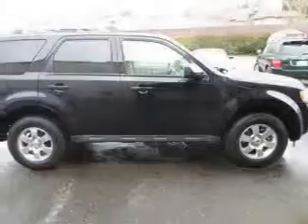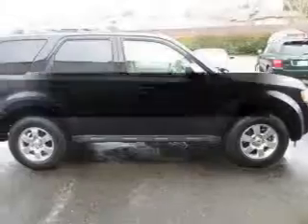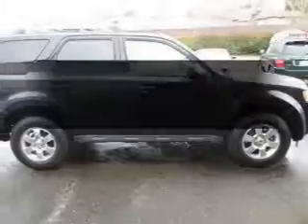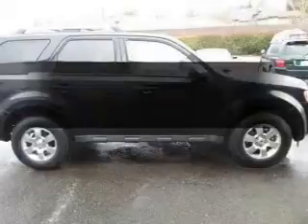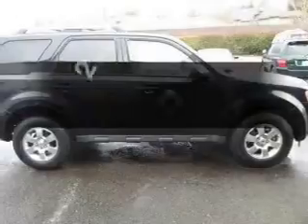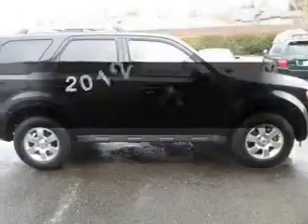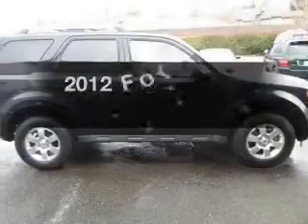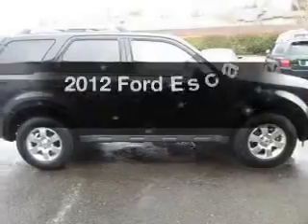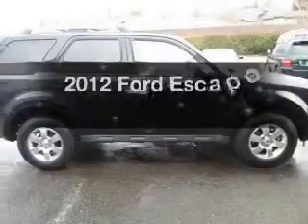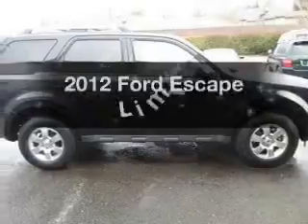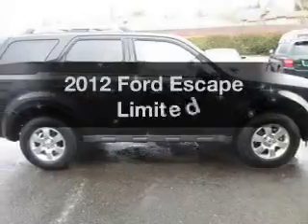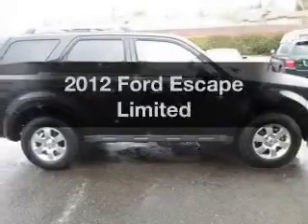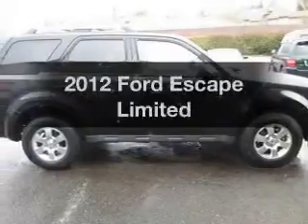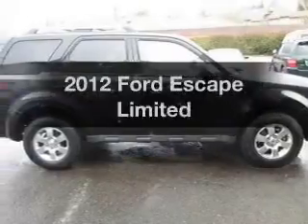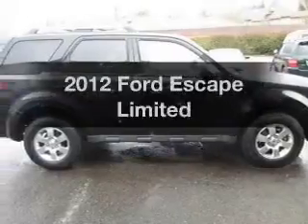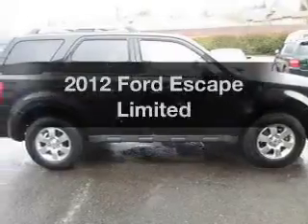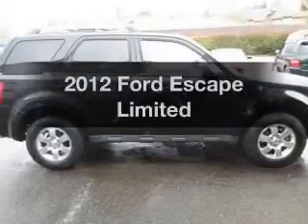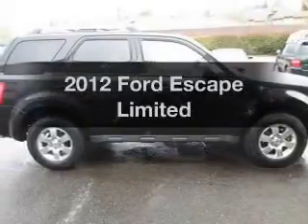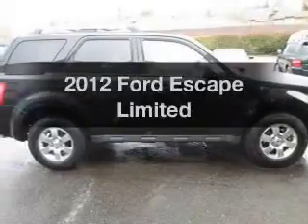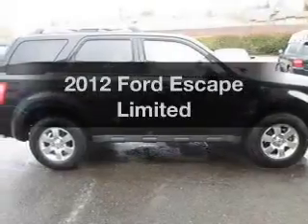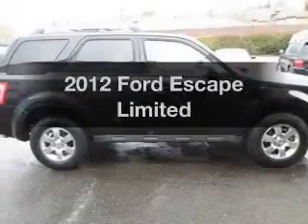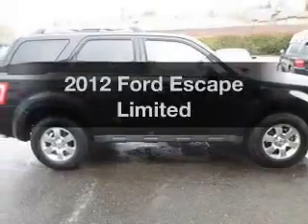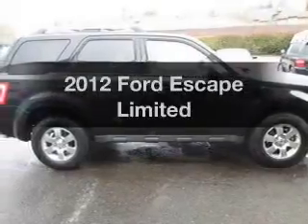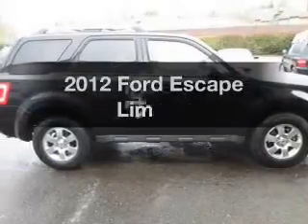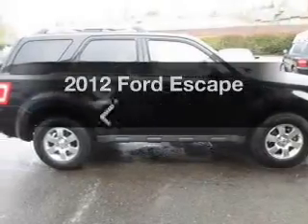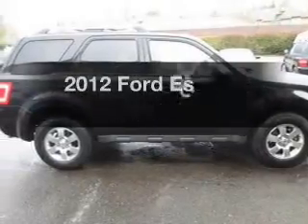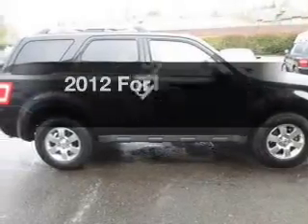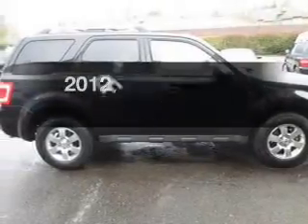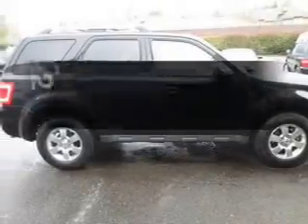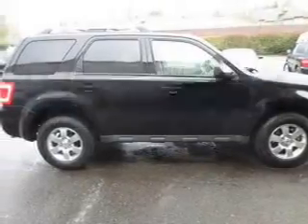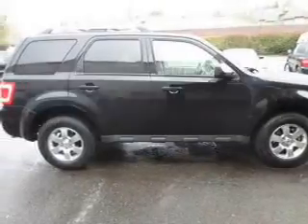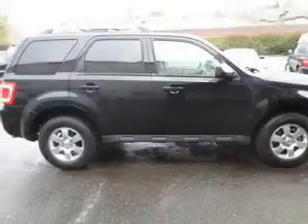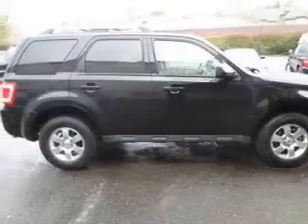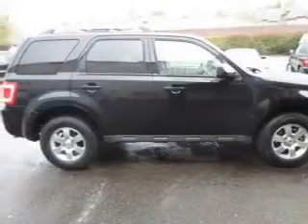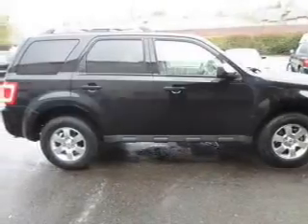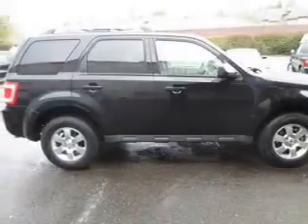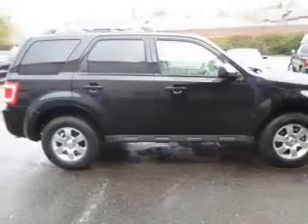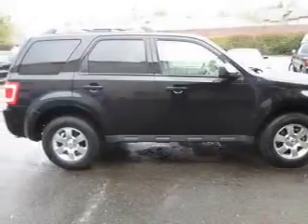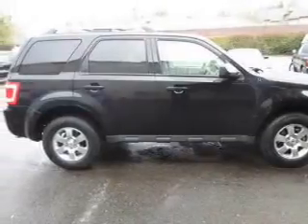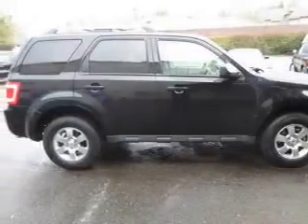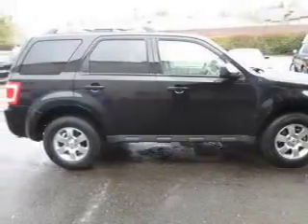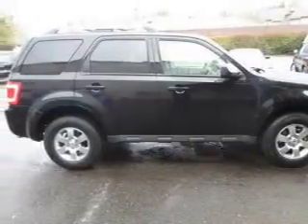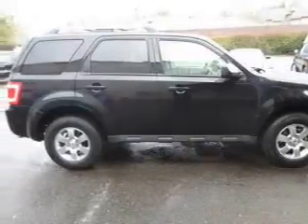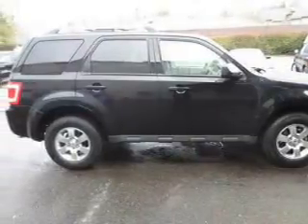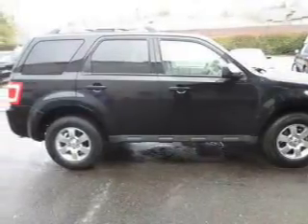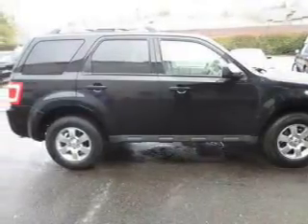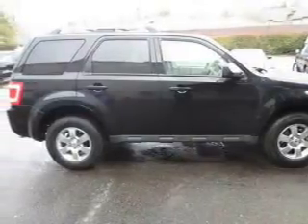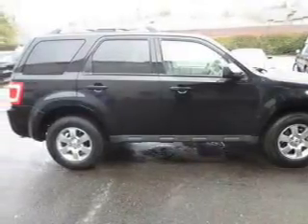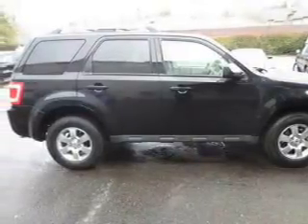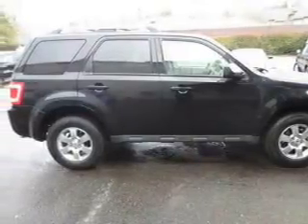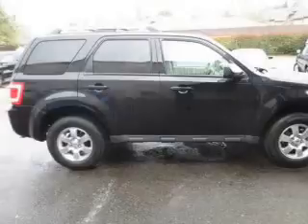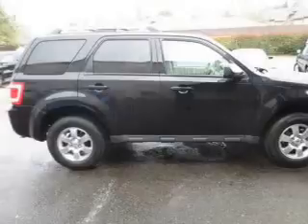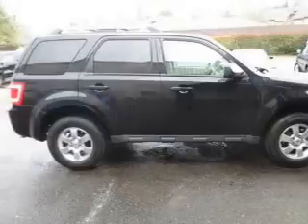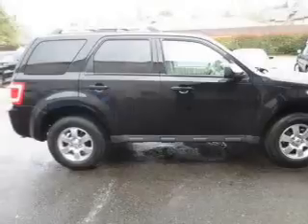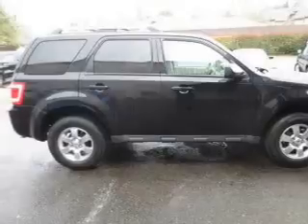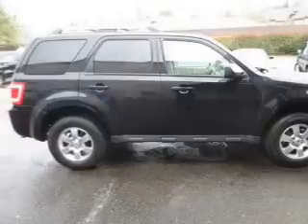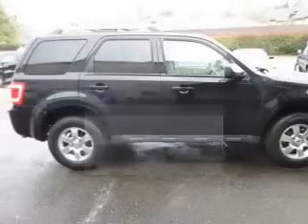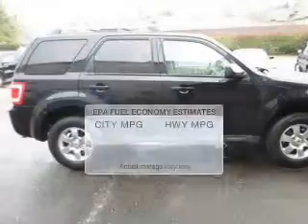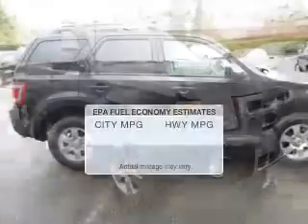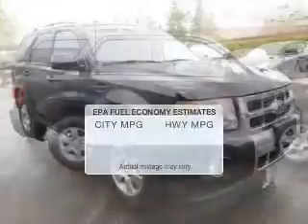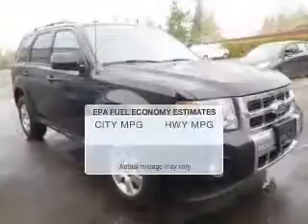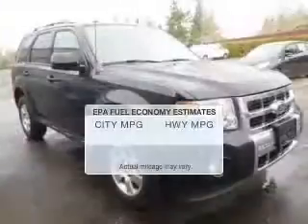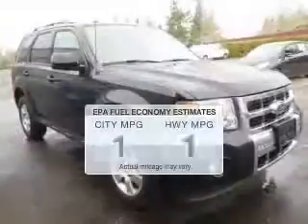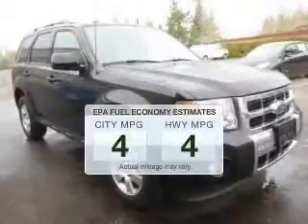Check out this 2012 Ford Escape. Find everything you want in a ride under one roof. With this vehicle, save your money.